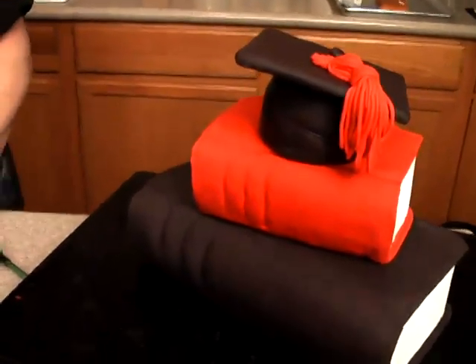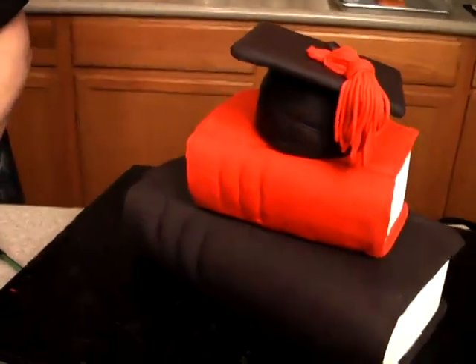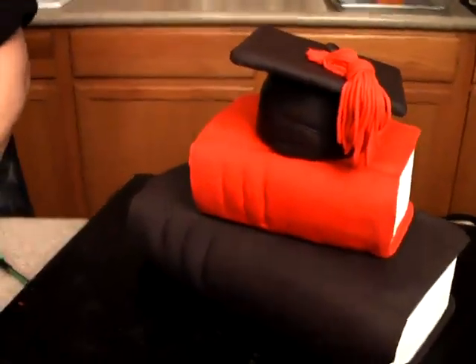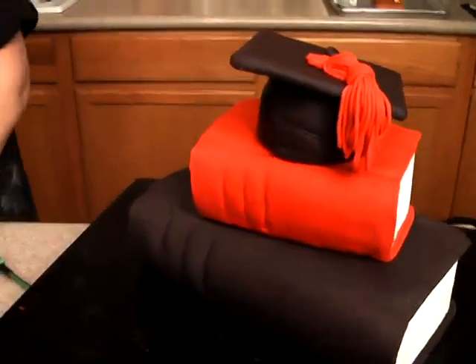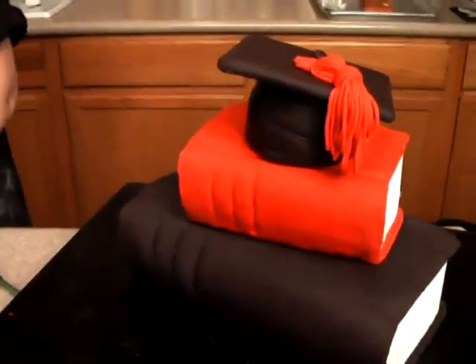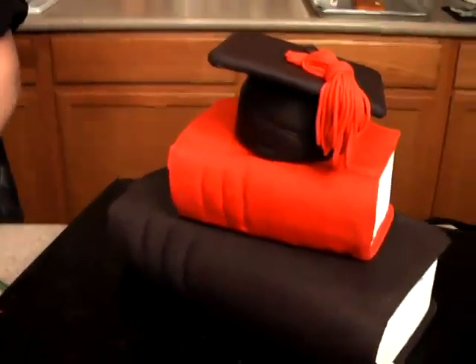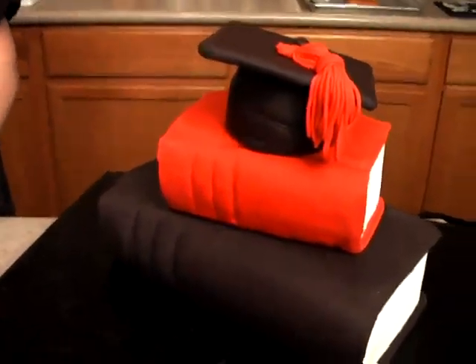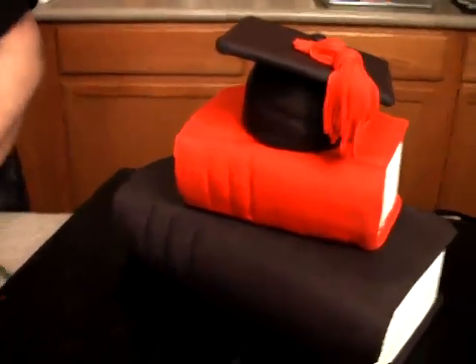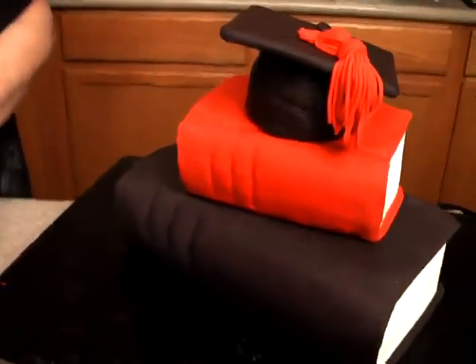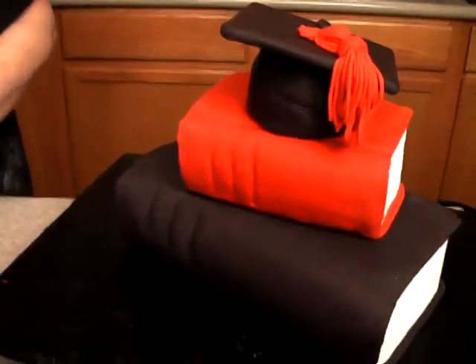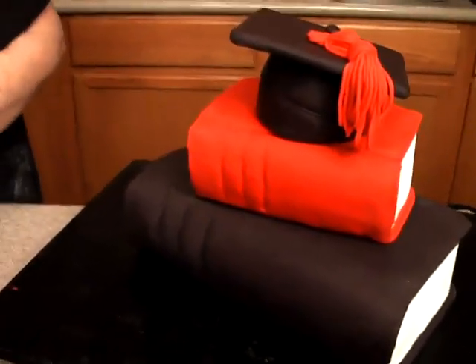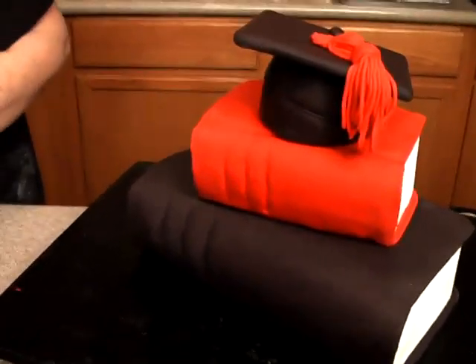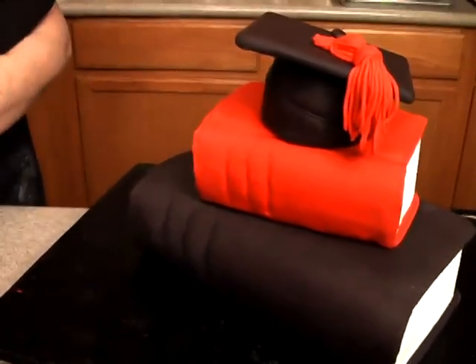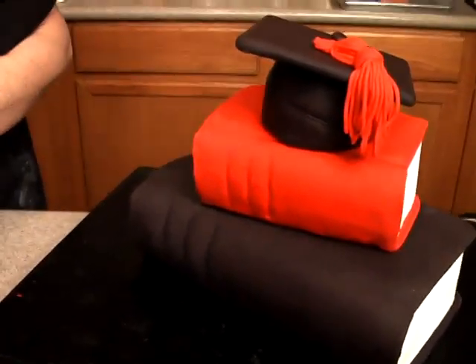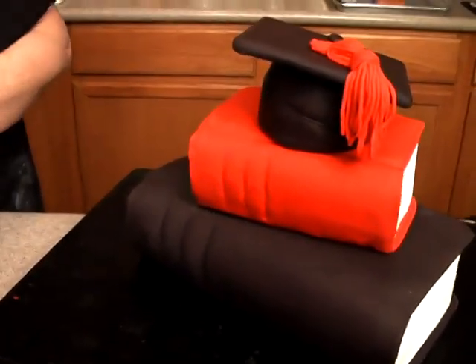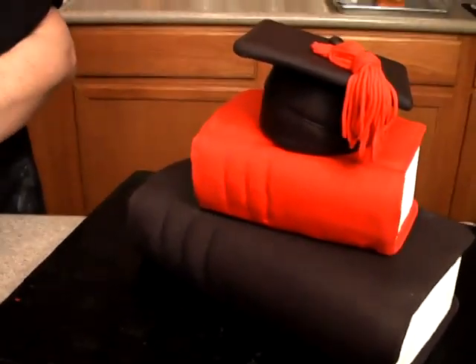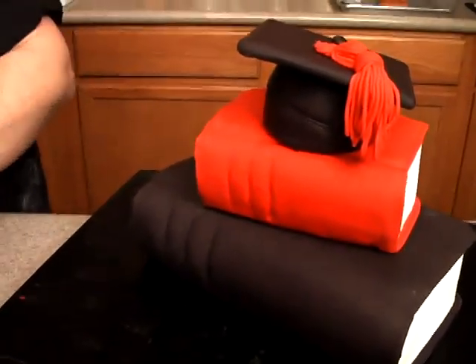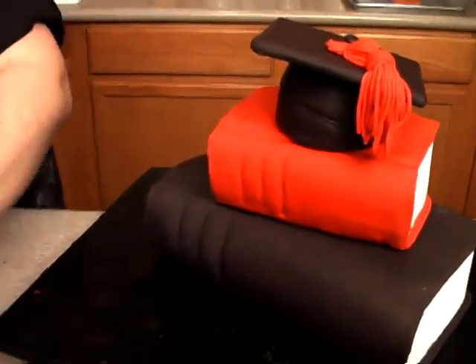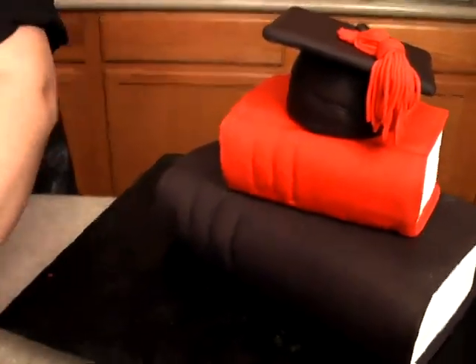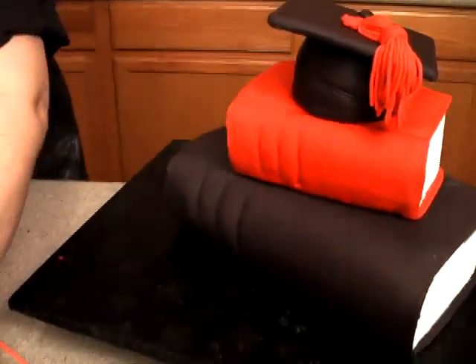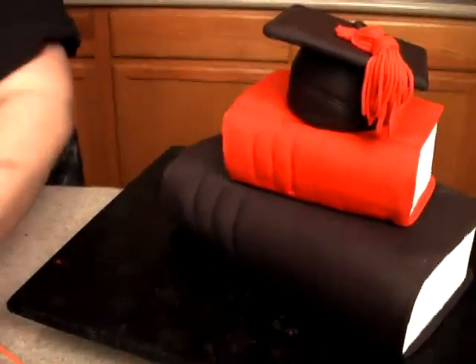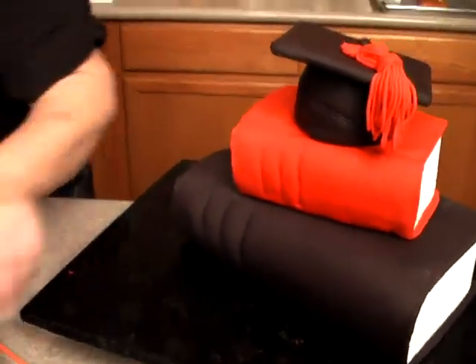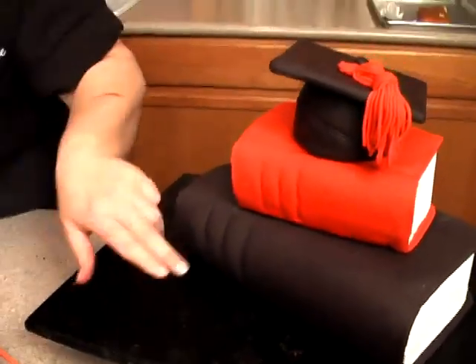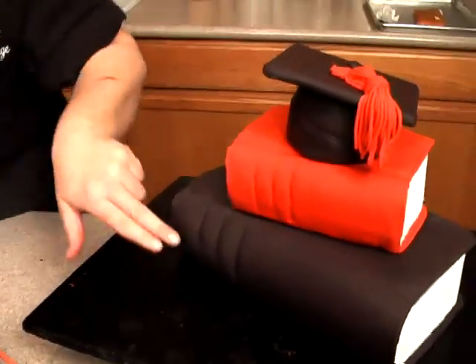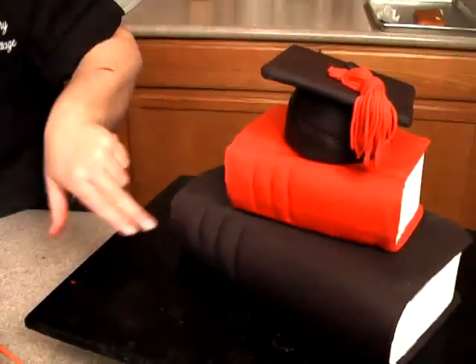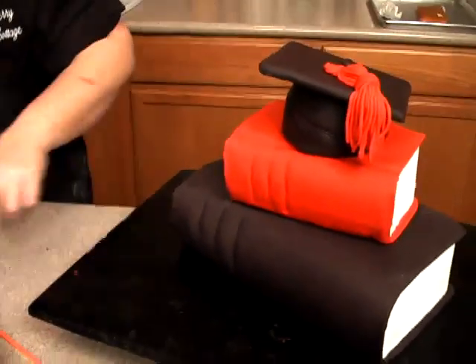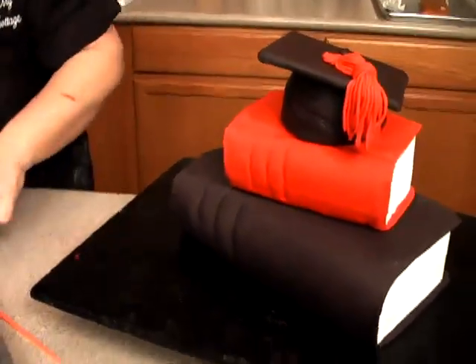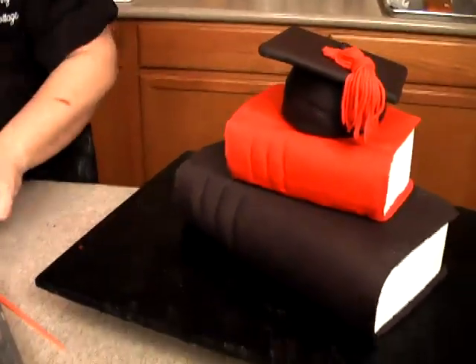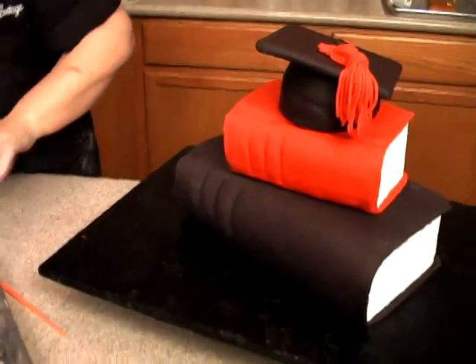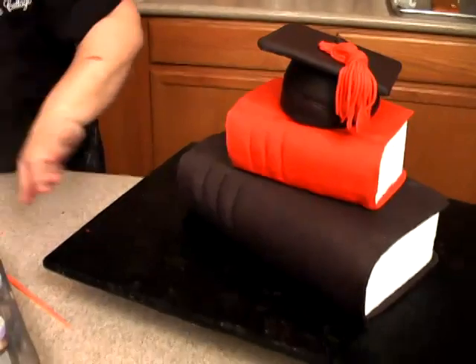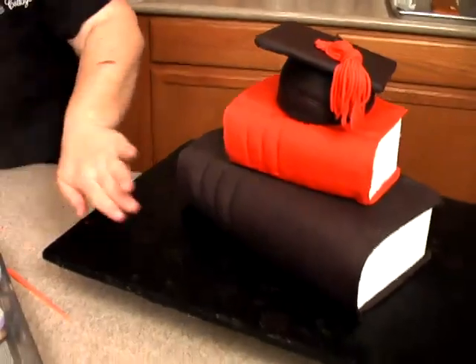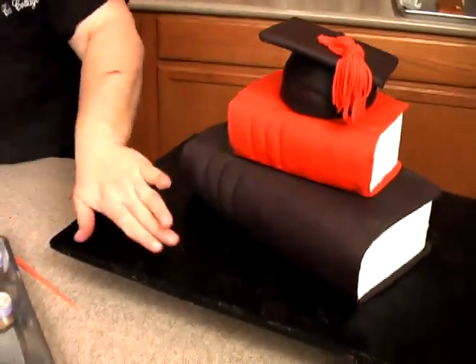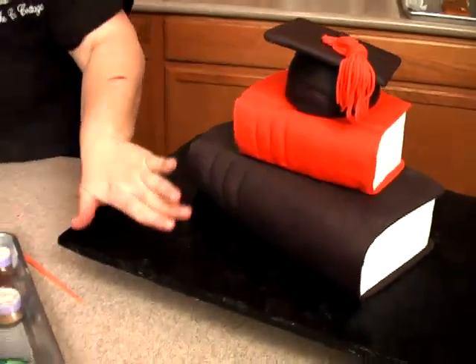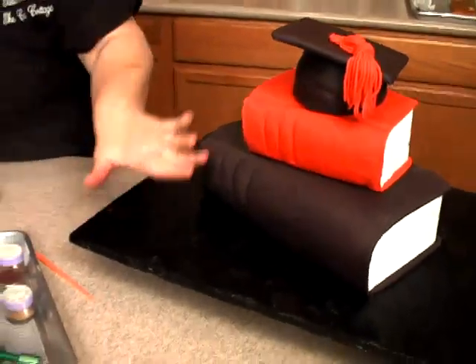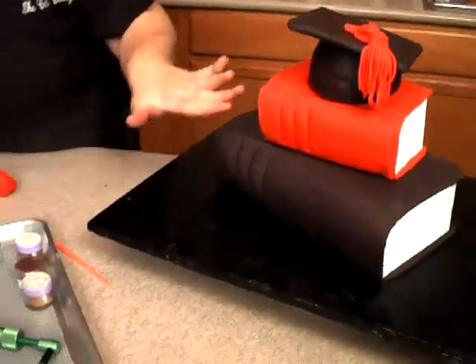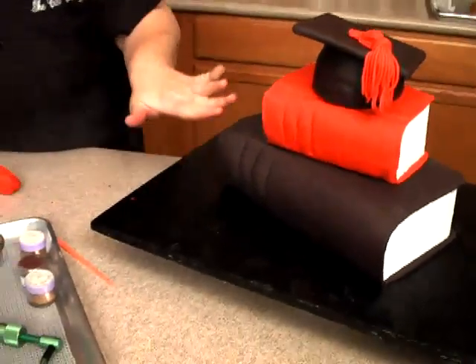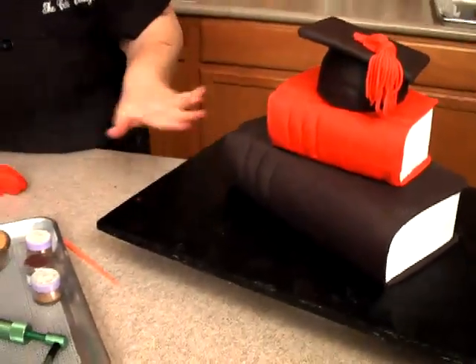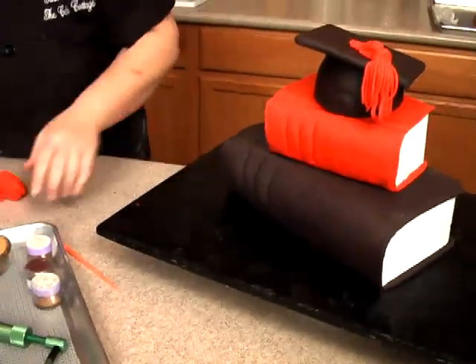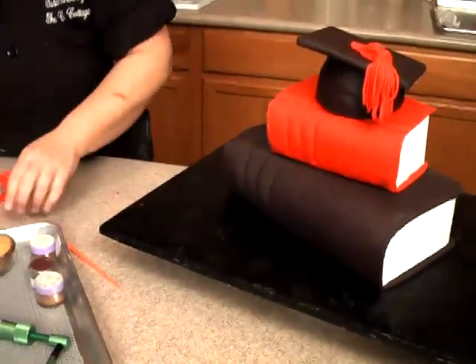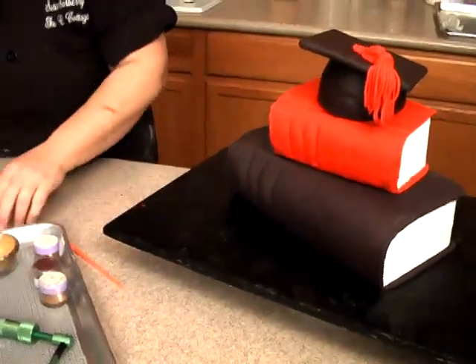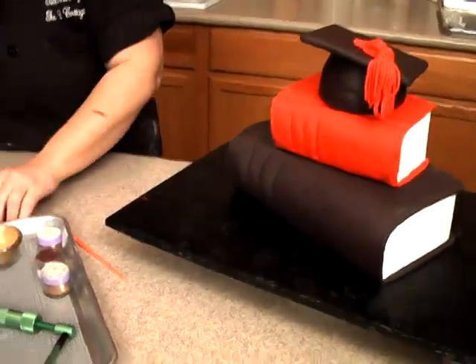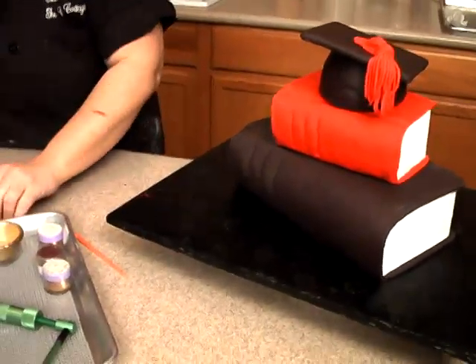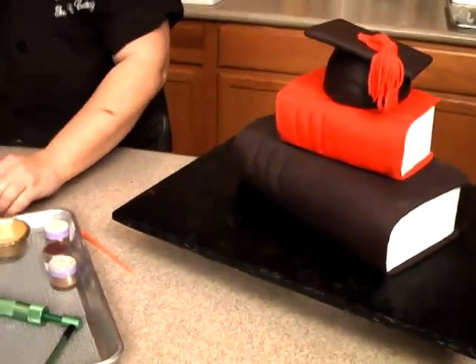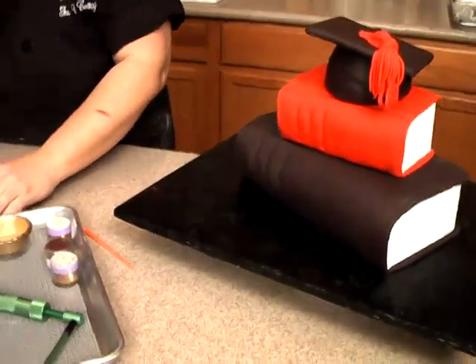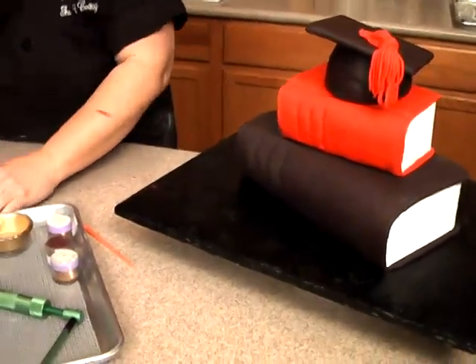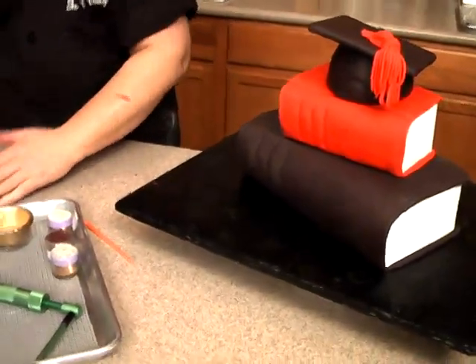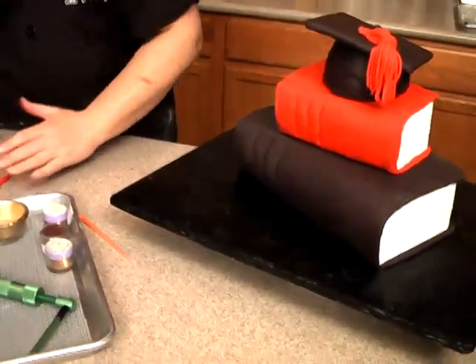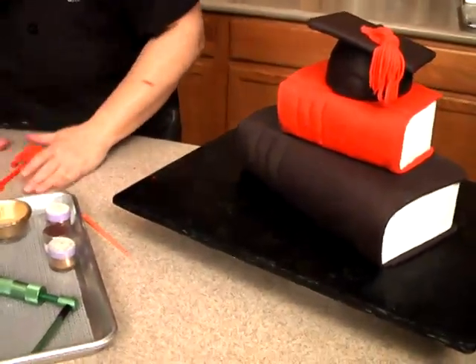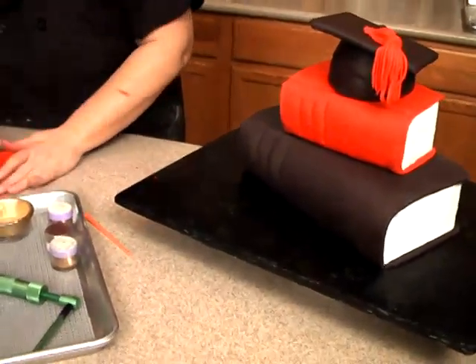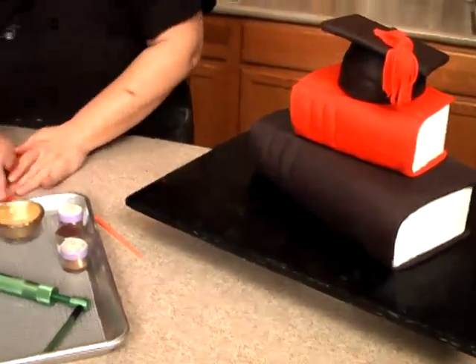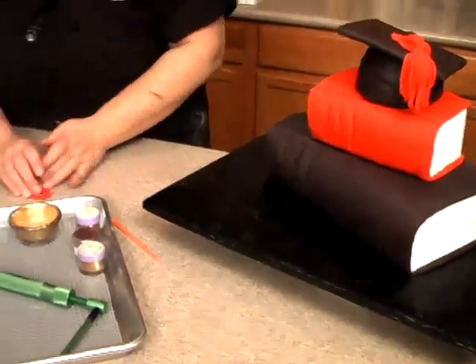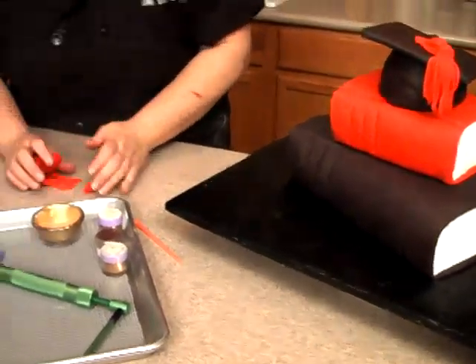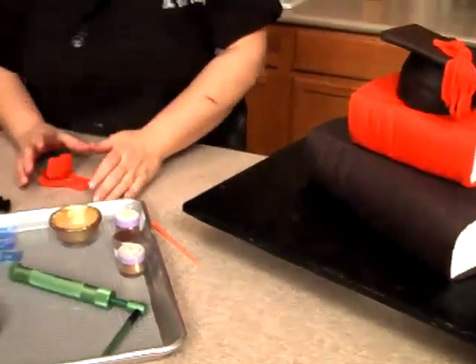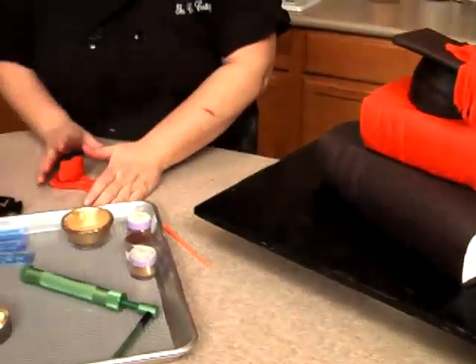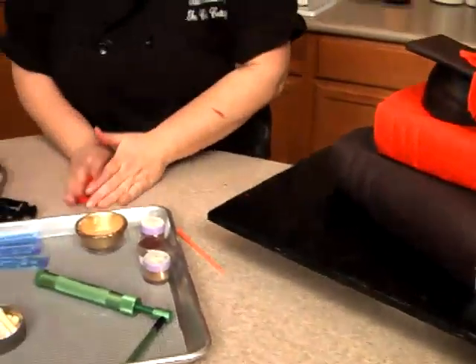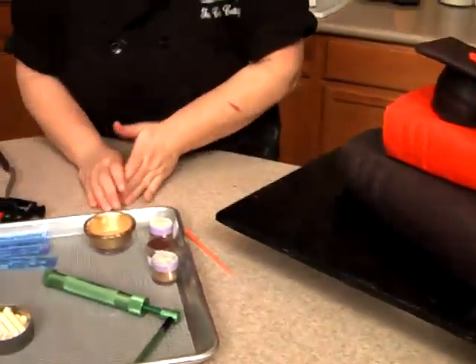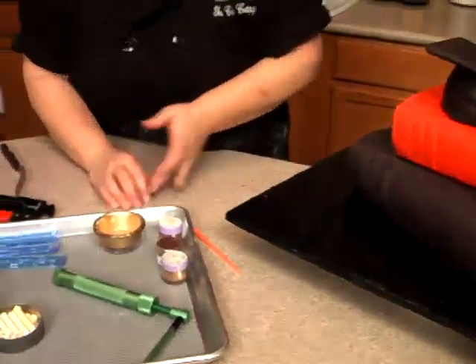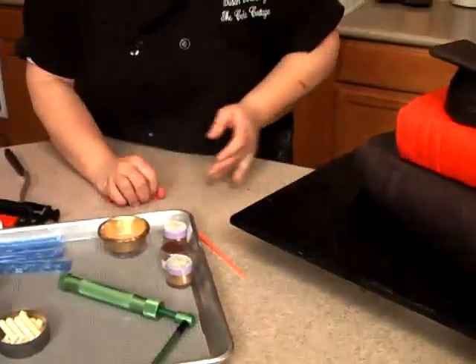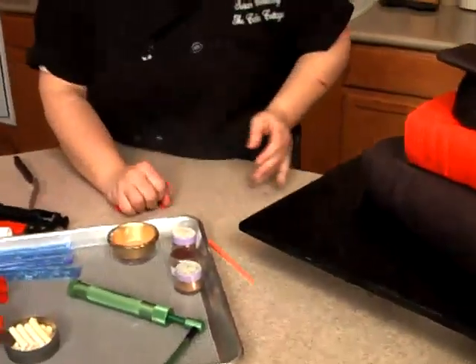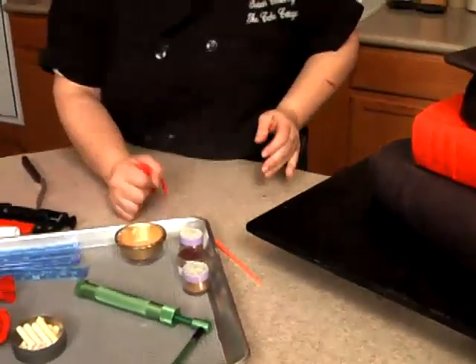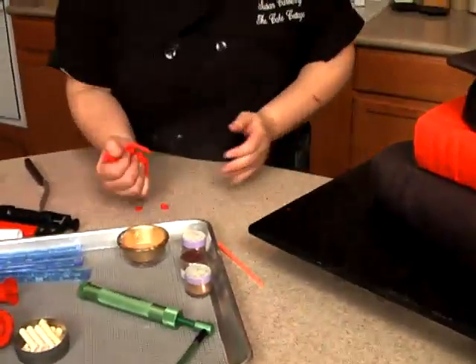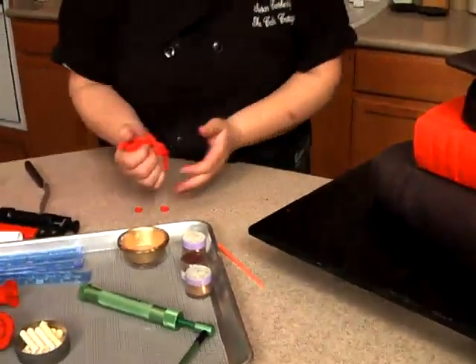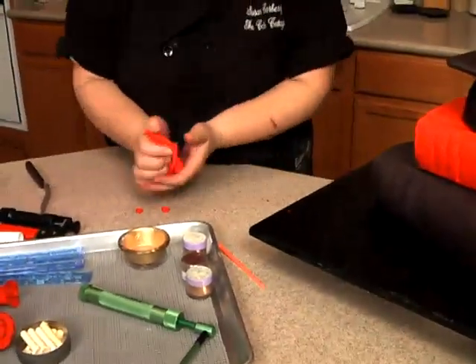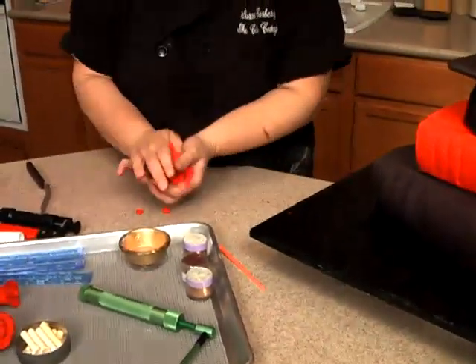The next thing we want to do is make a diploma down here, kind of laying across one of the books, and we're going to use some white fondant for that.